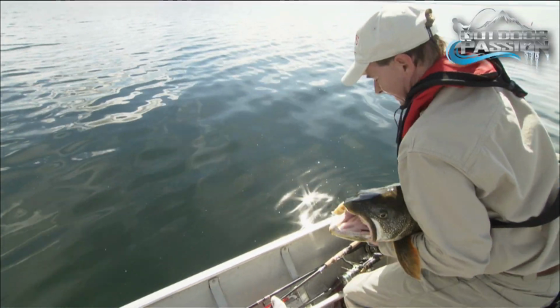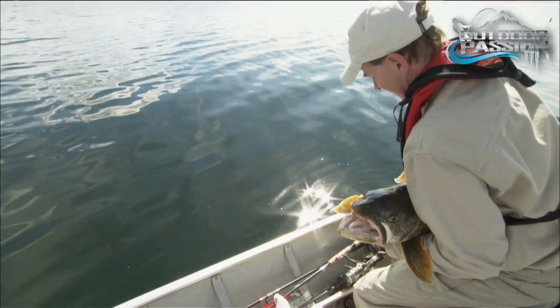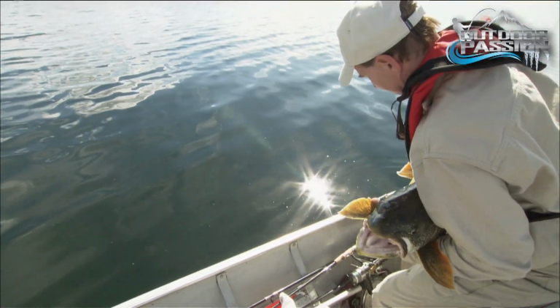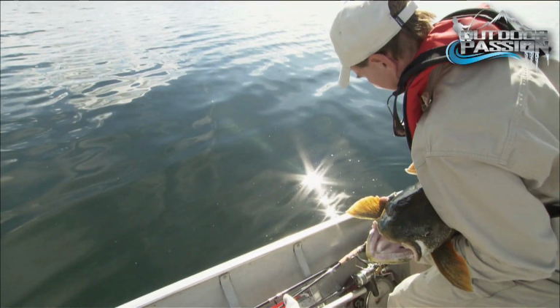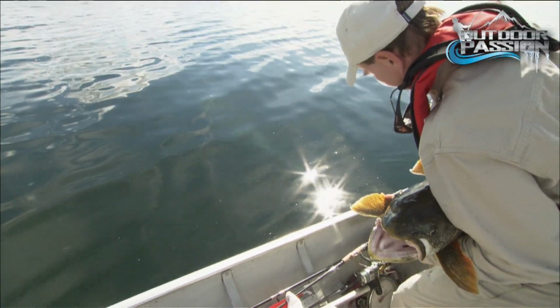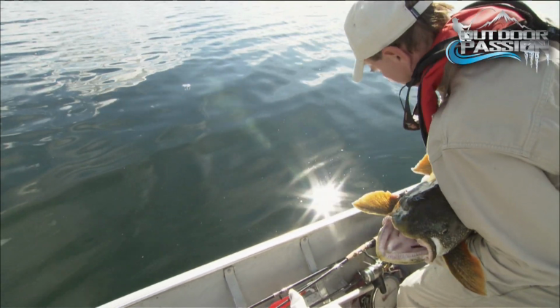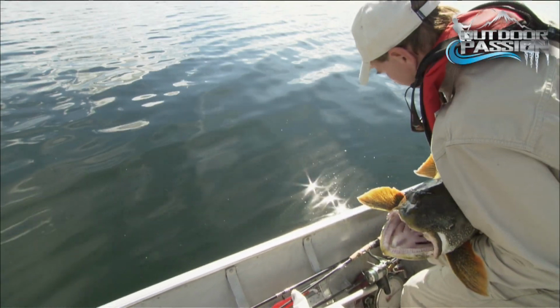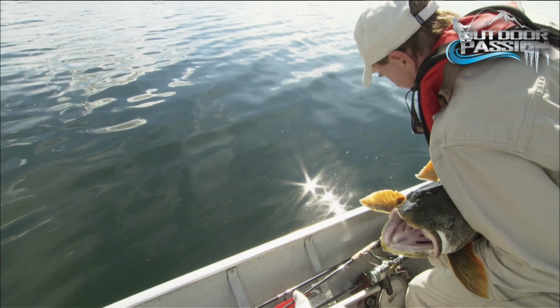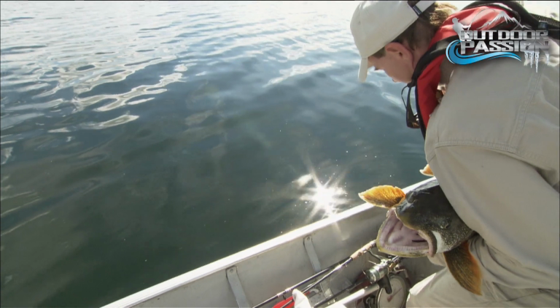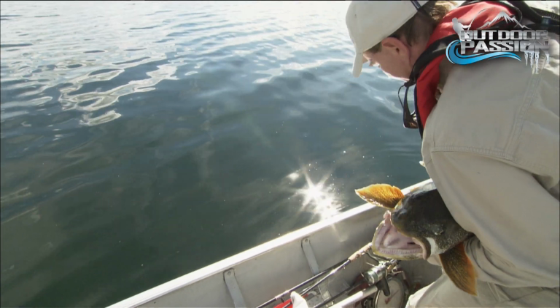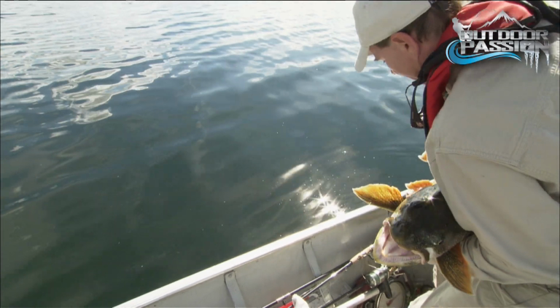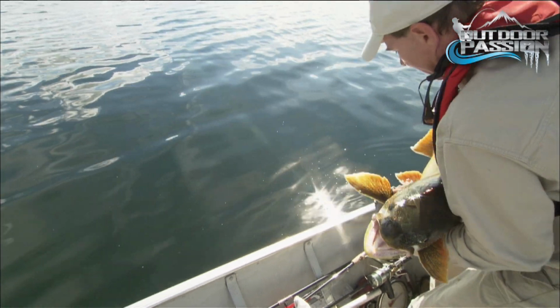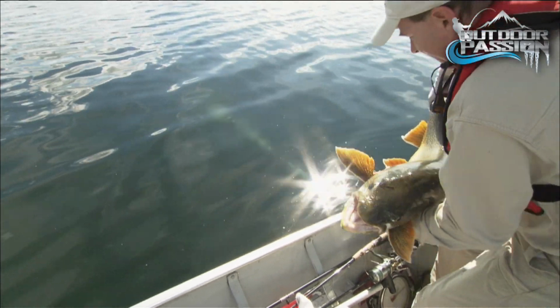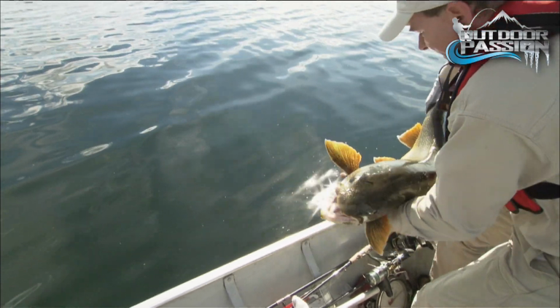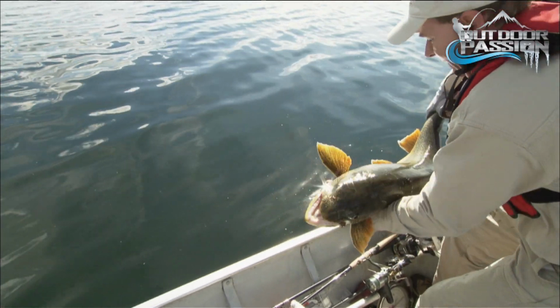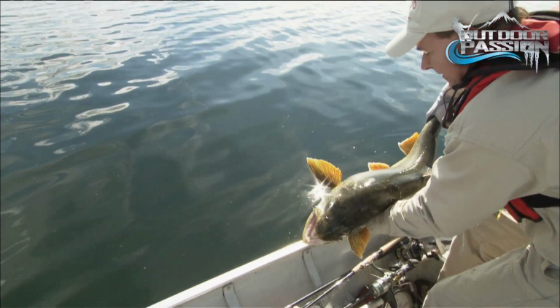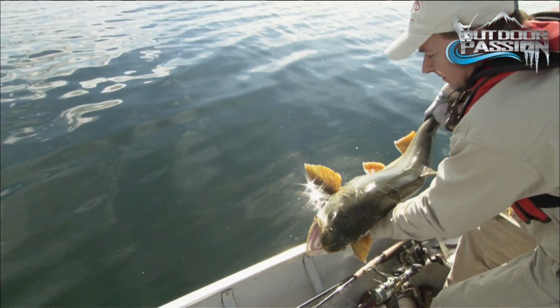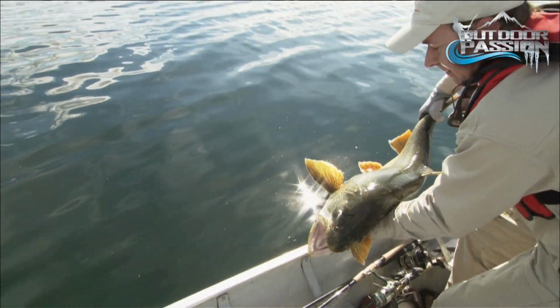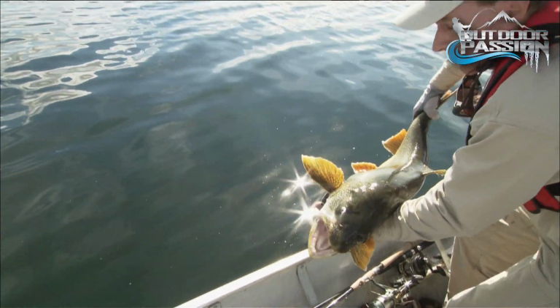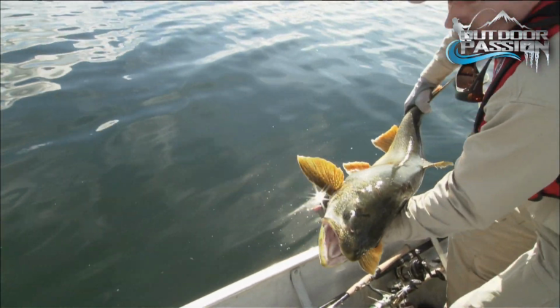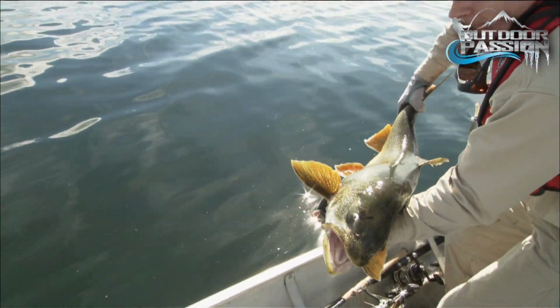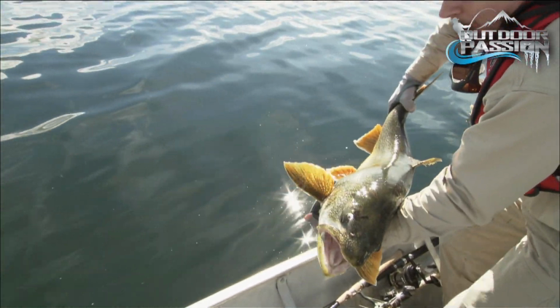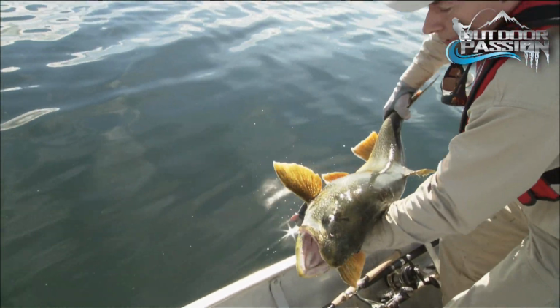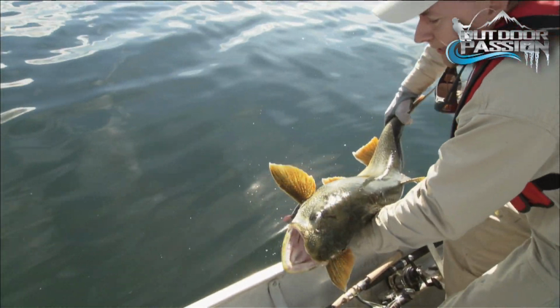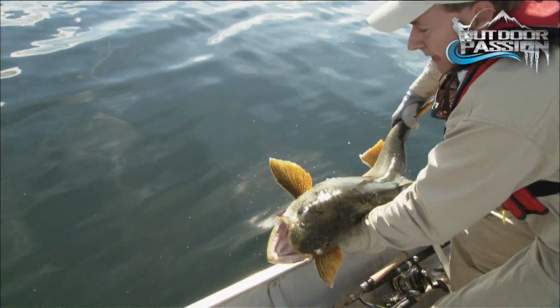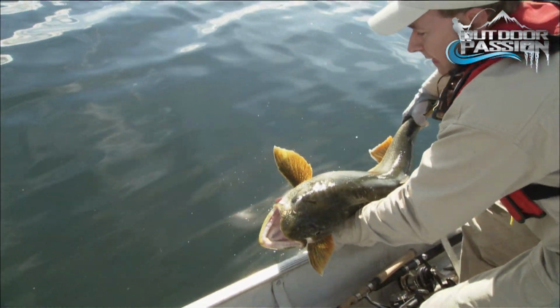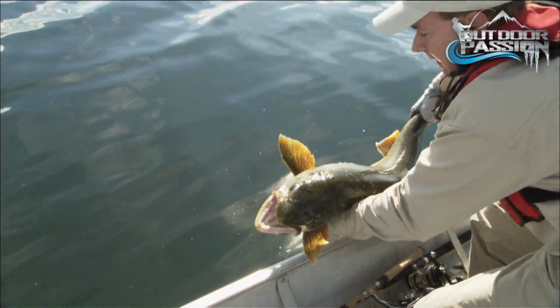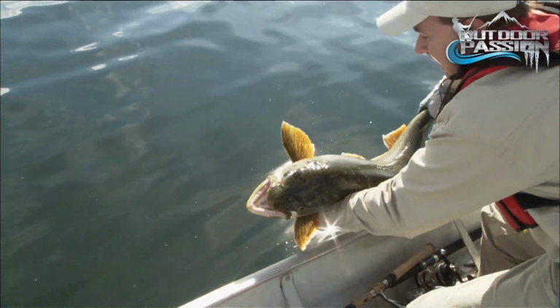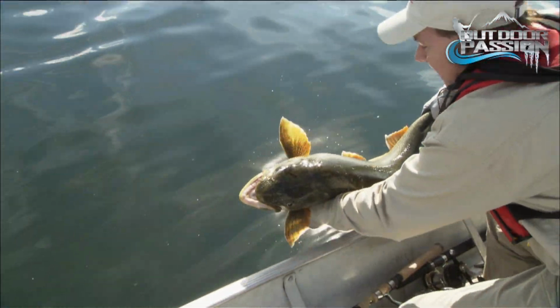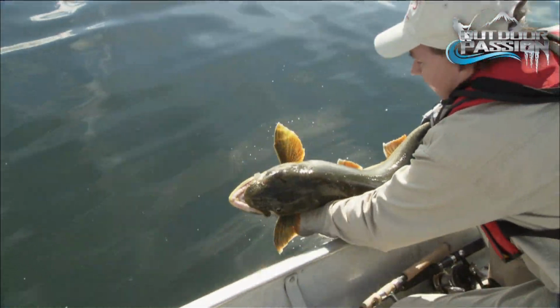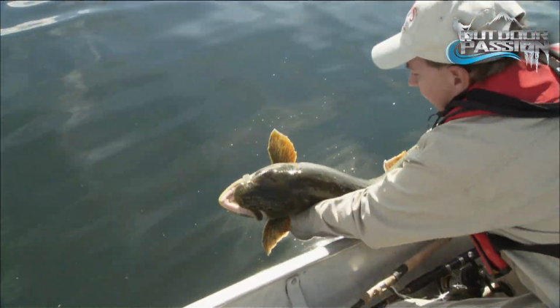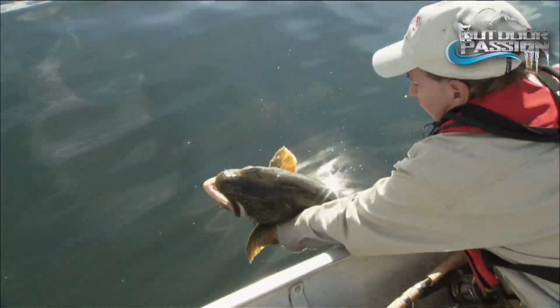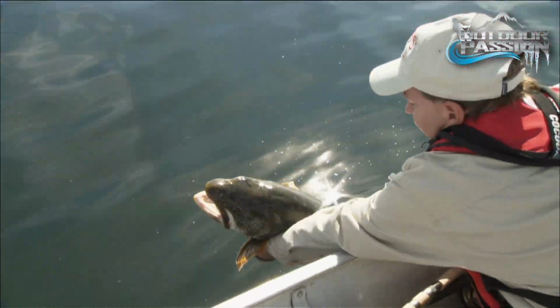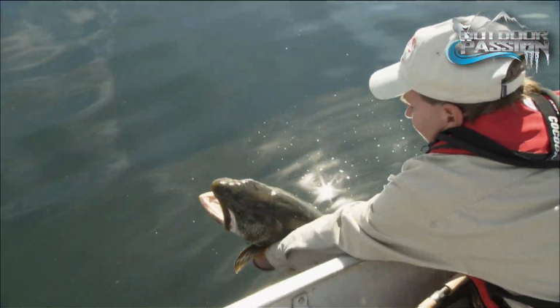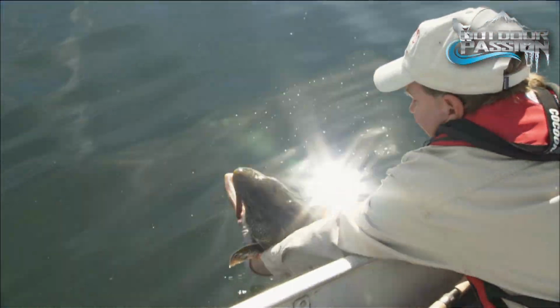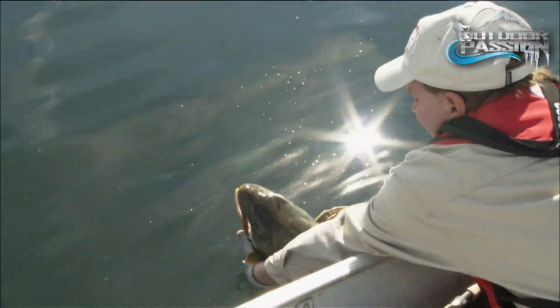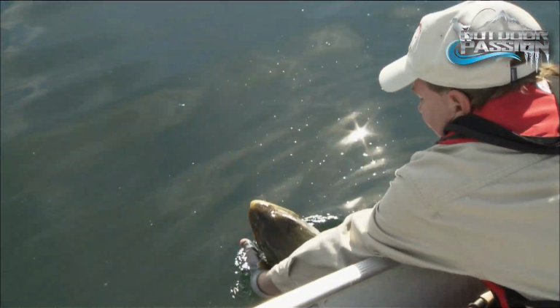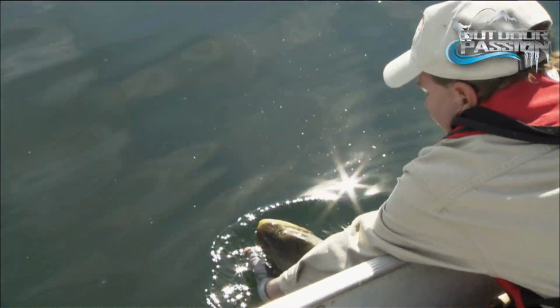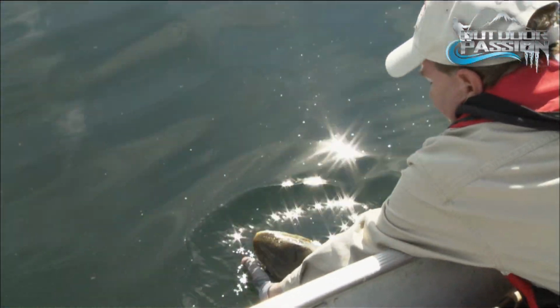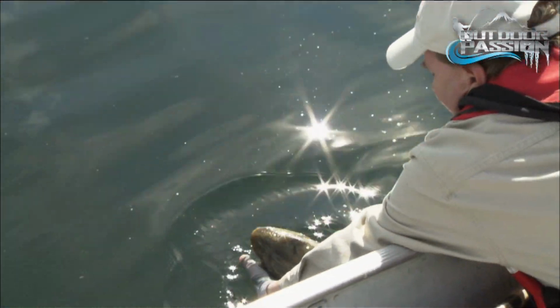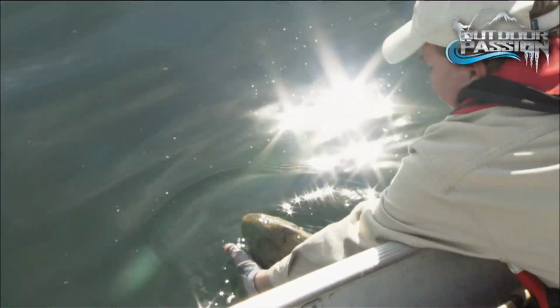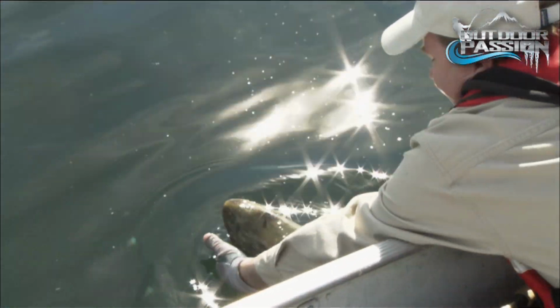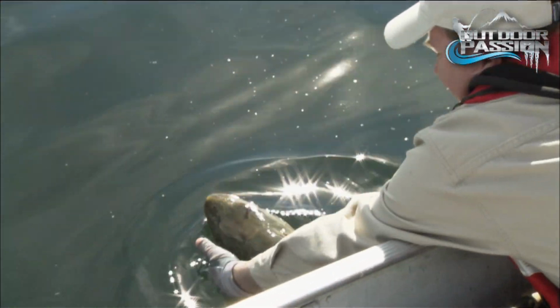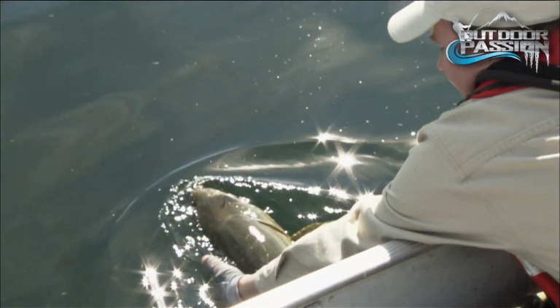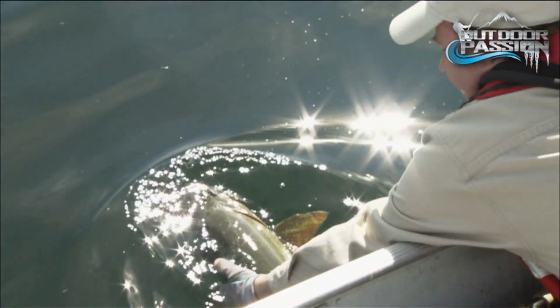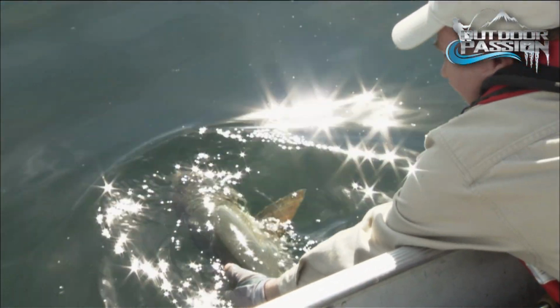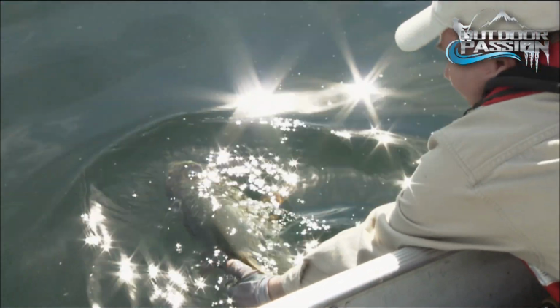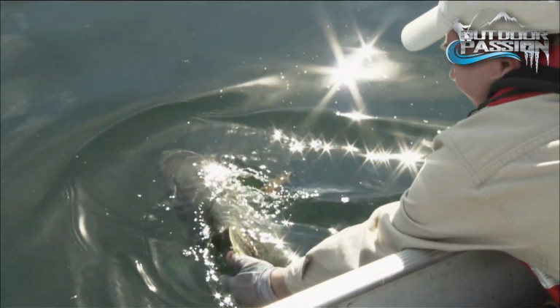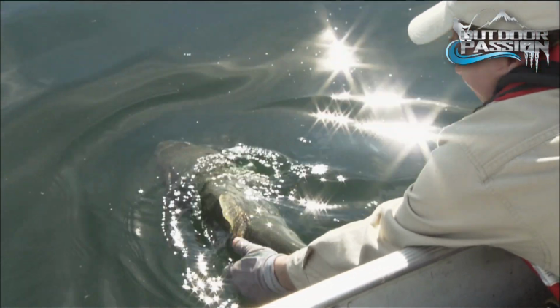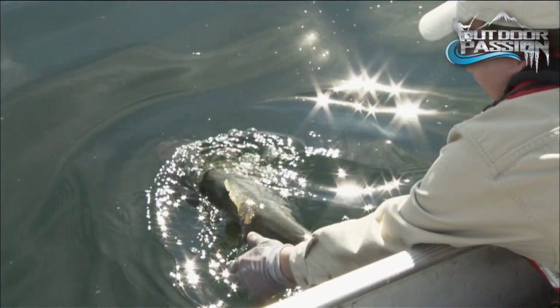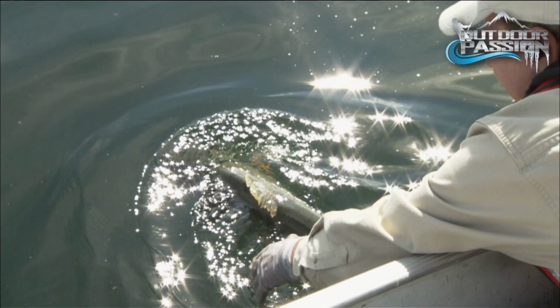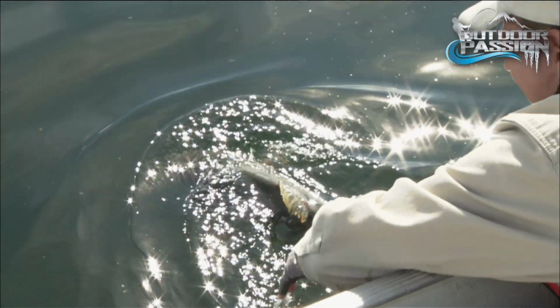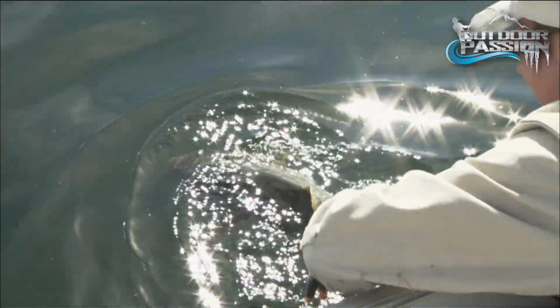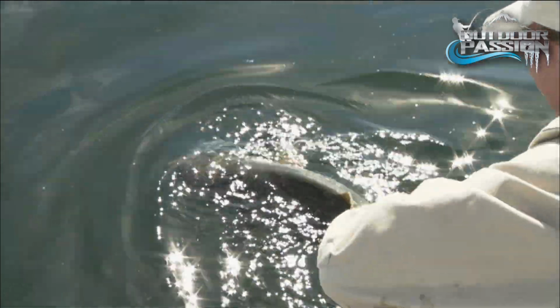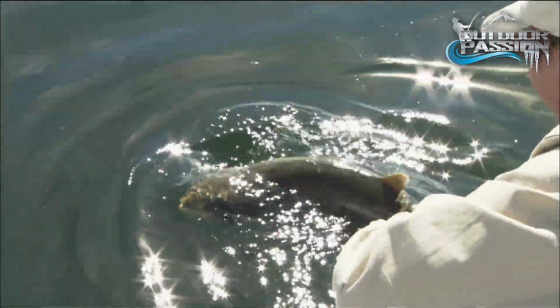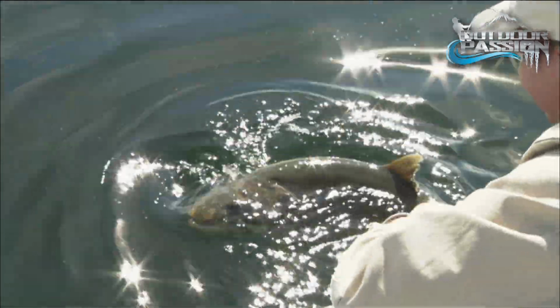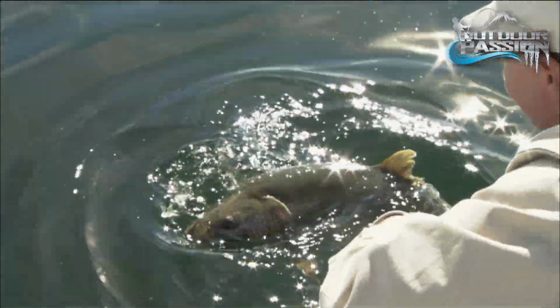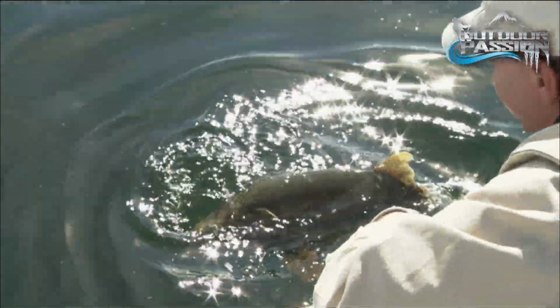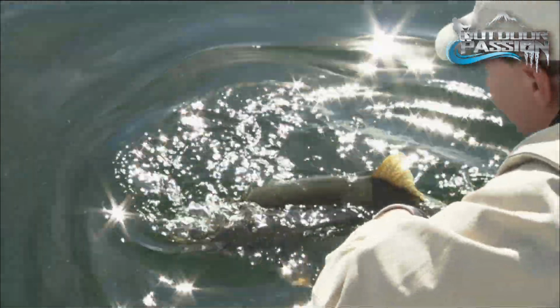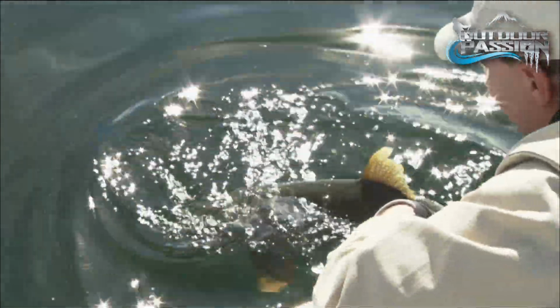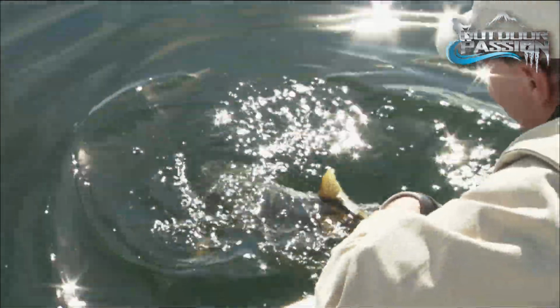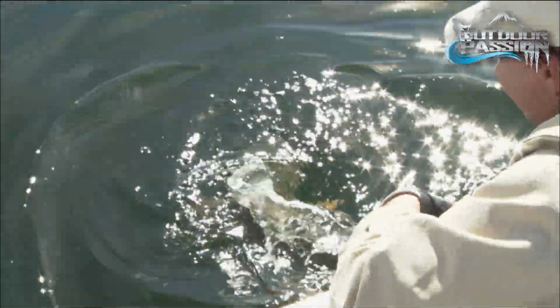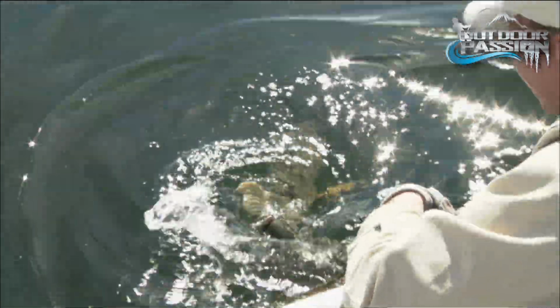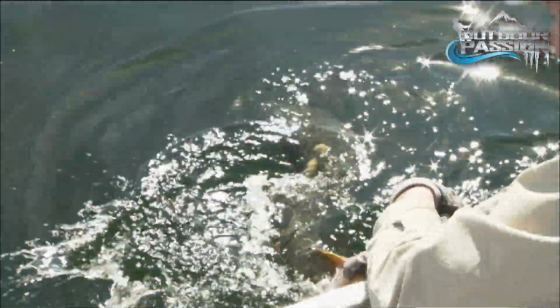Releasing fish is so important to keeping our resource healthy. Anglers must learn to do it properly to ensure the fish's survival.